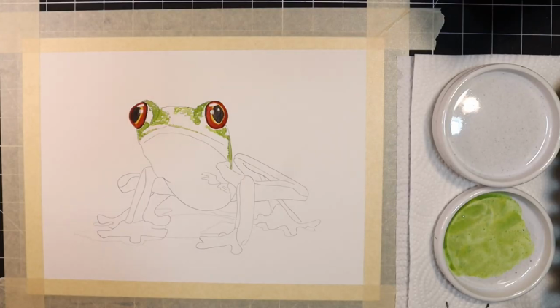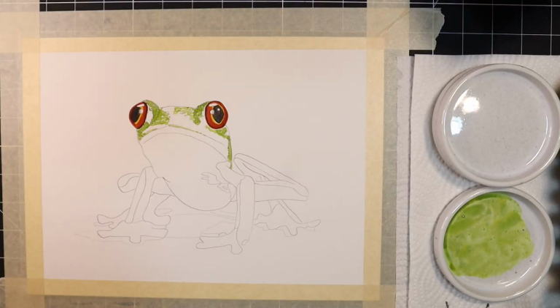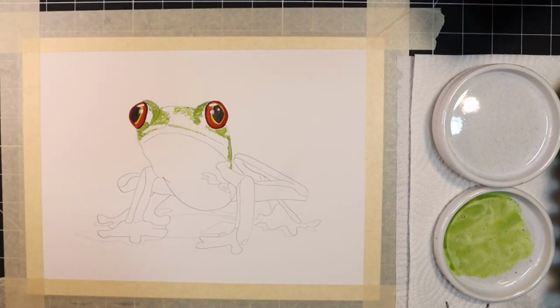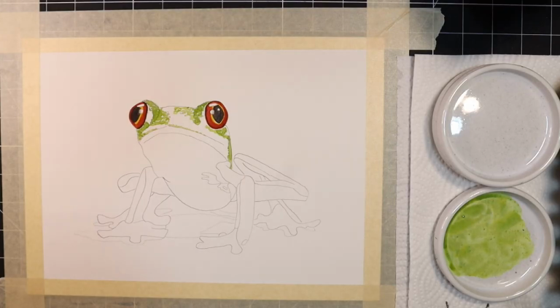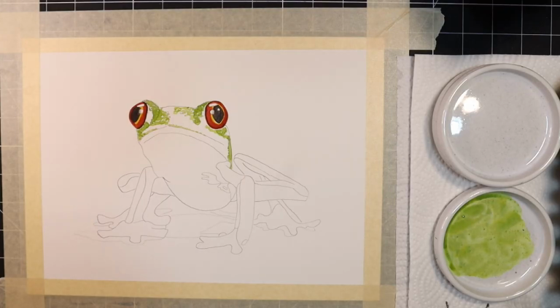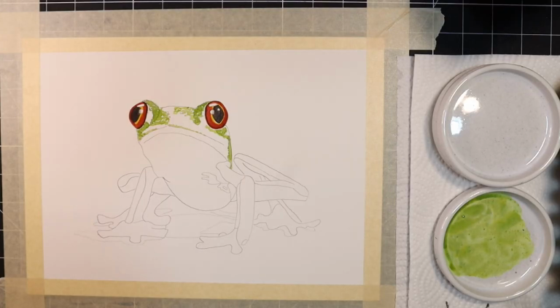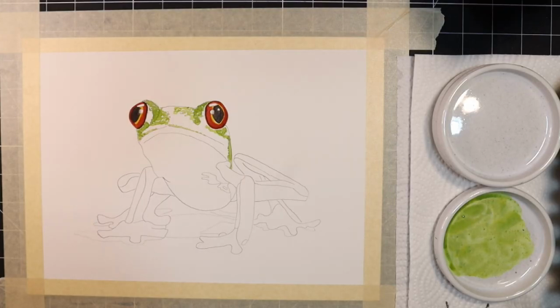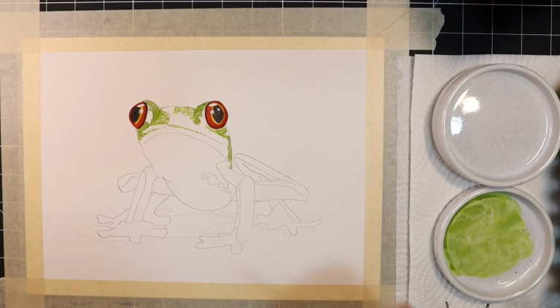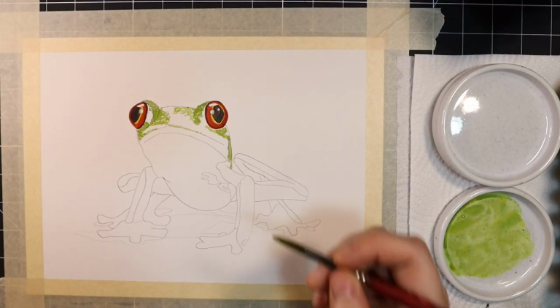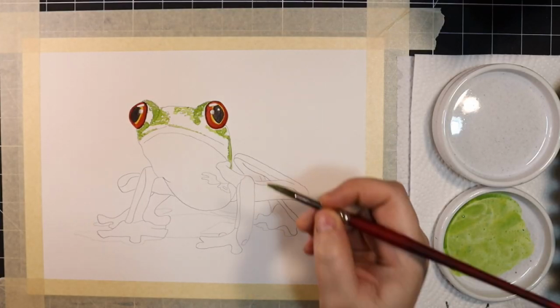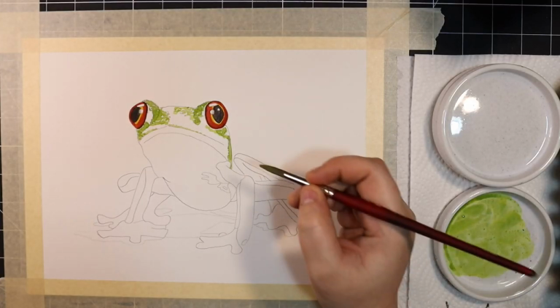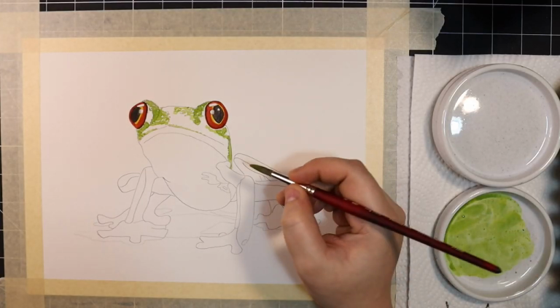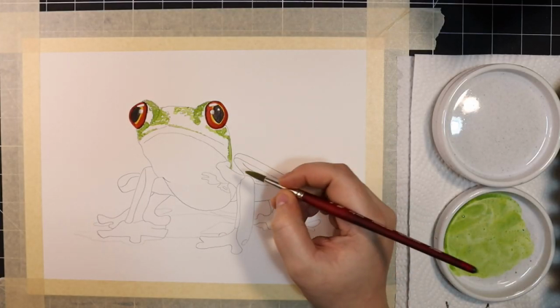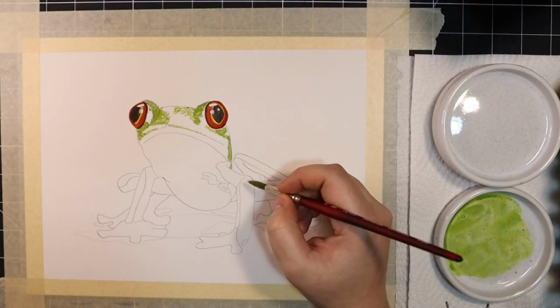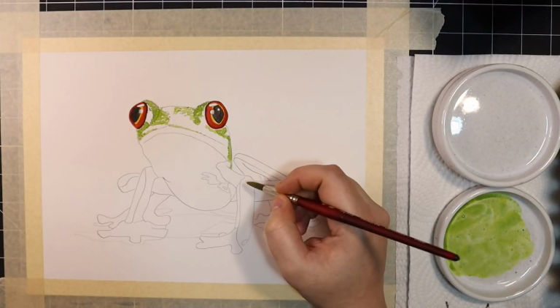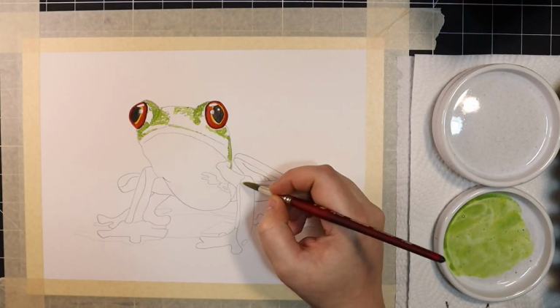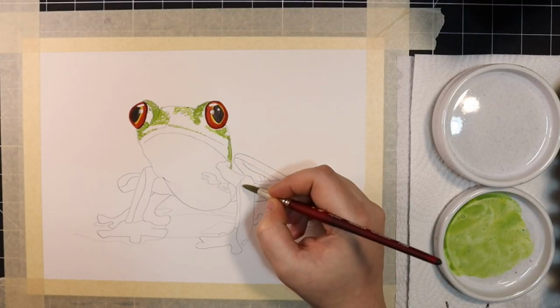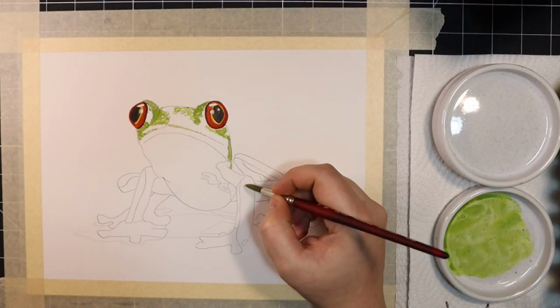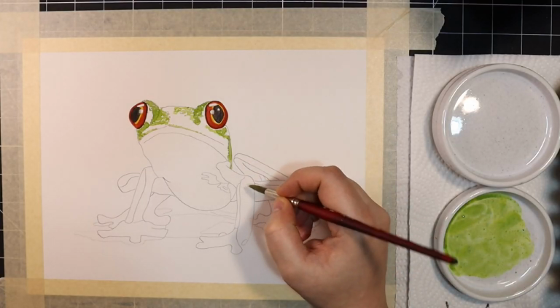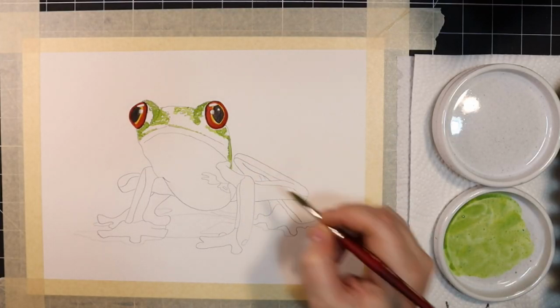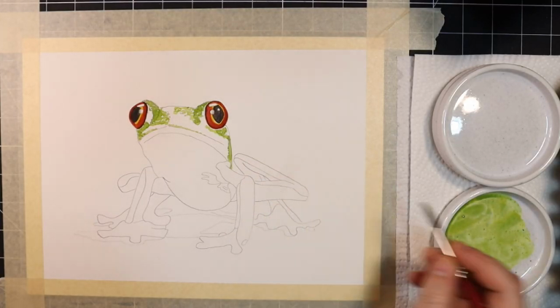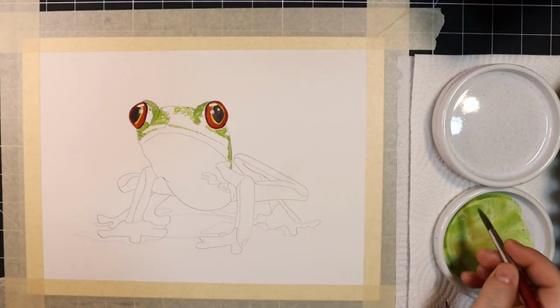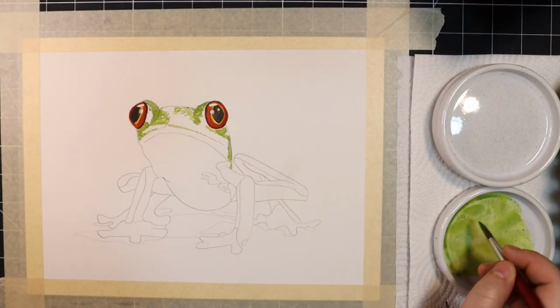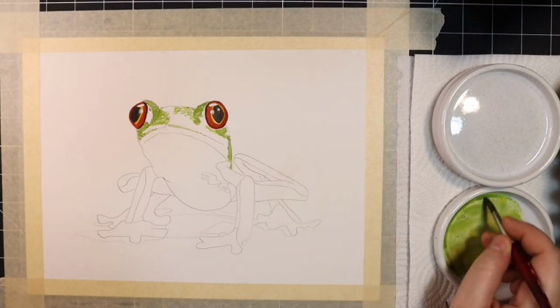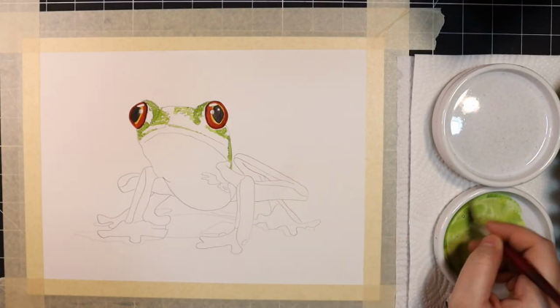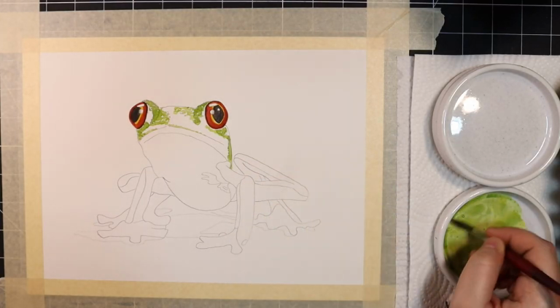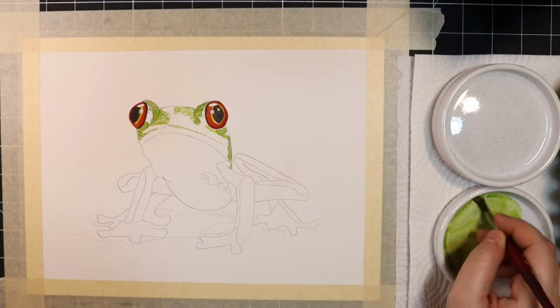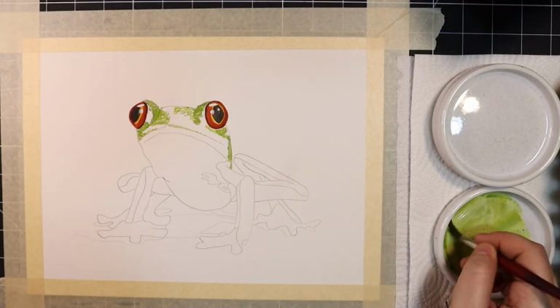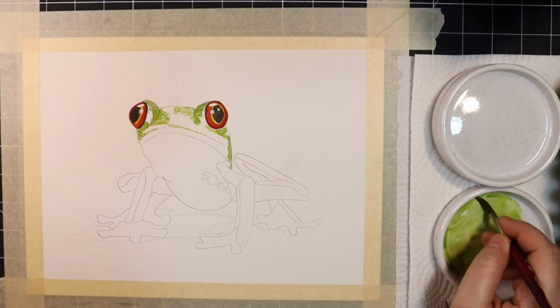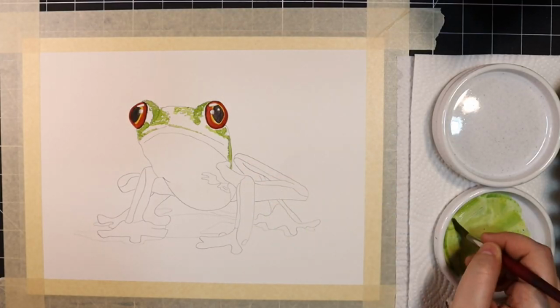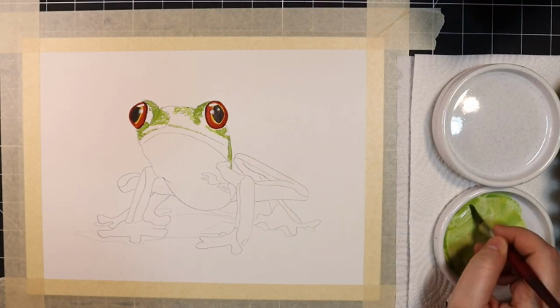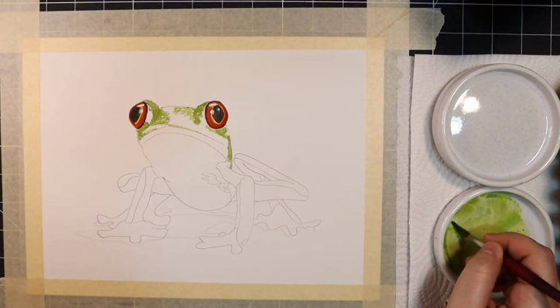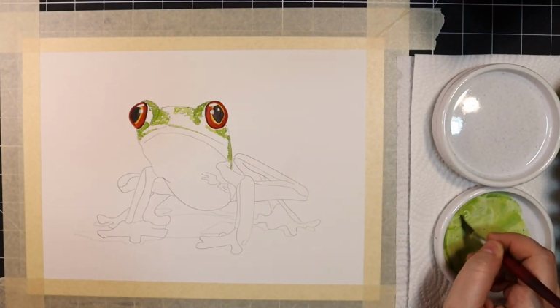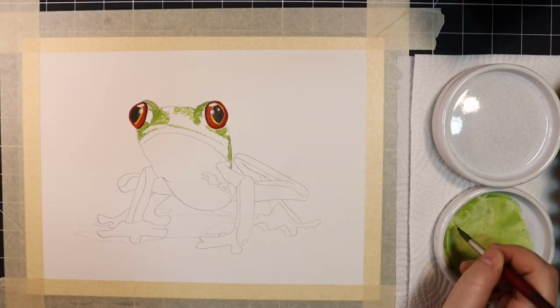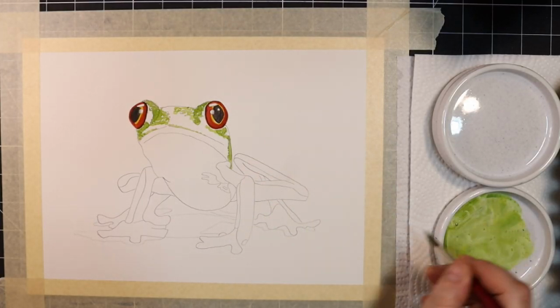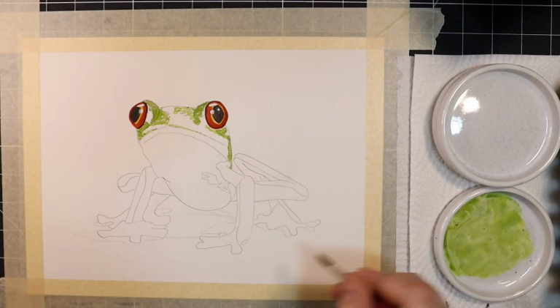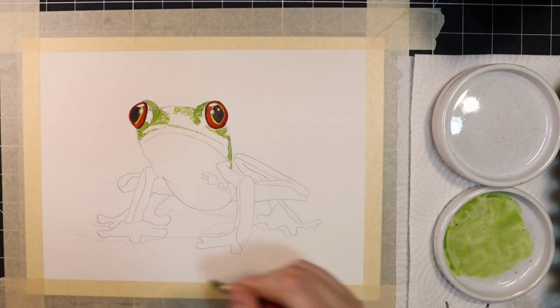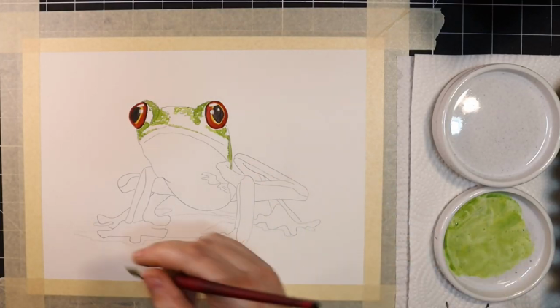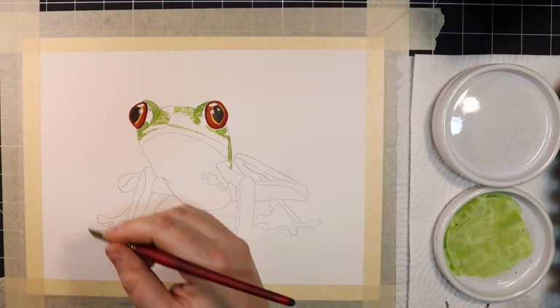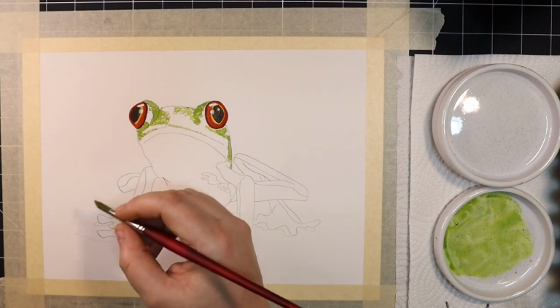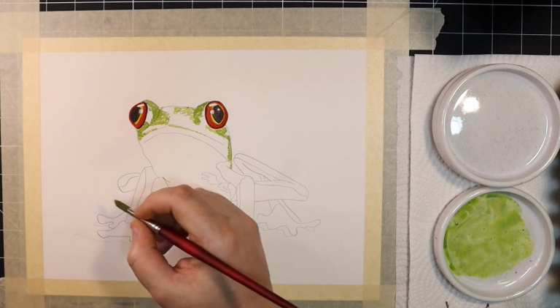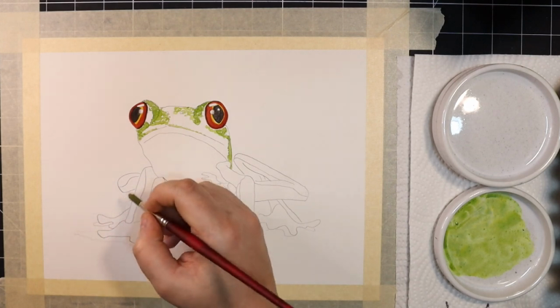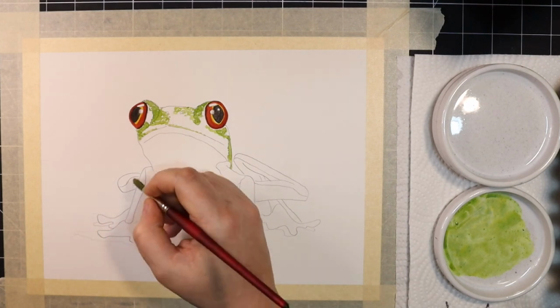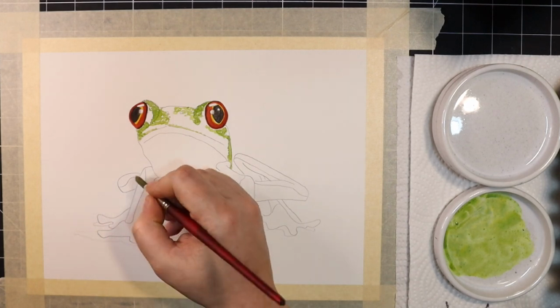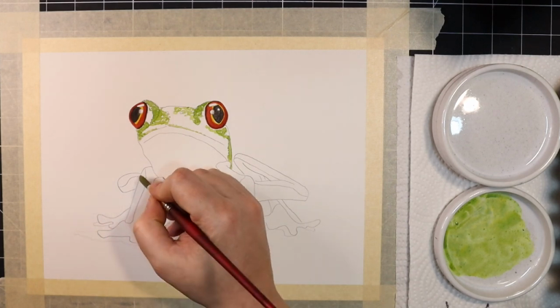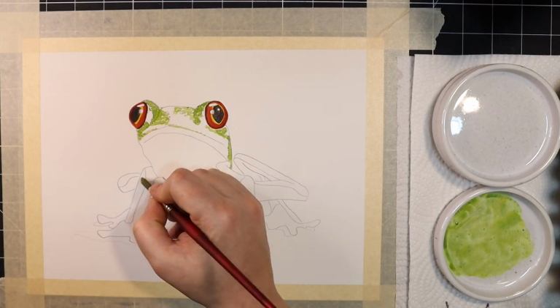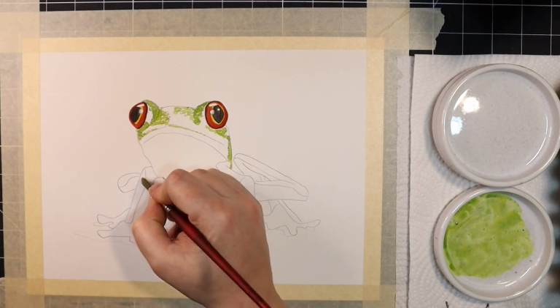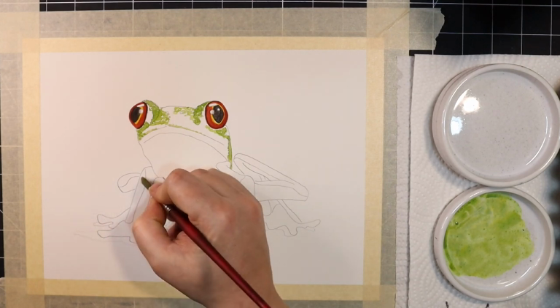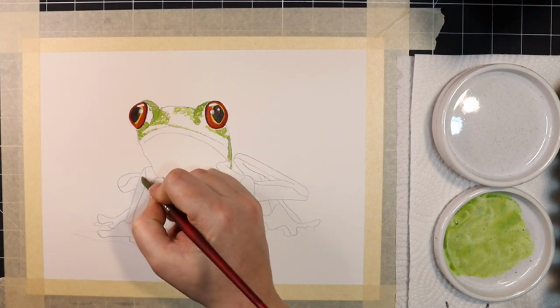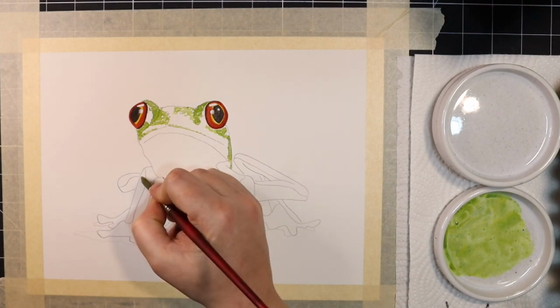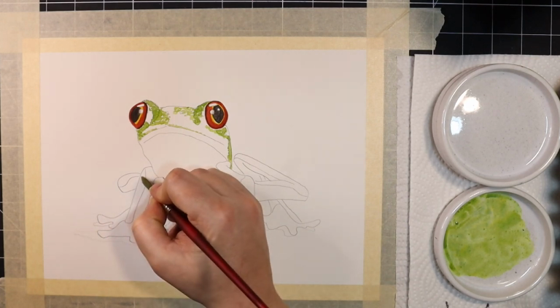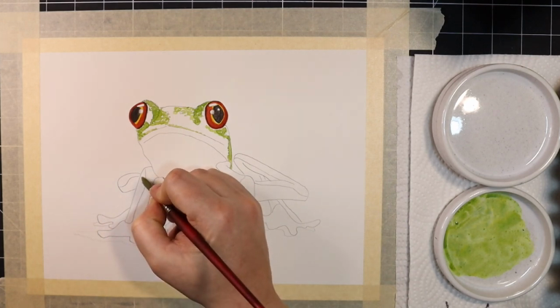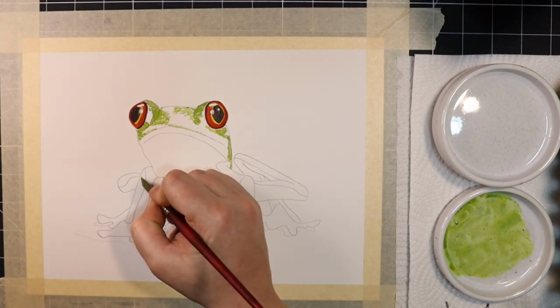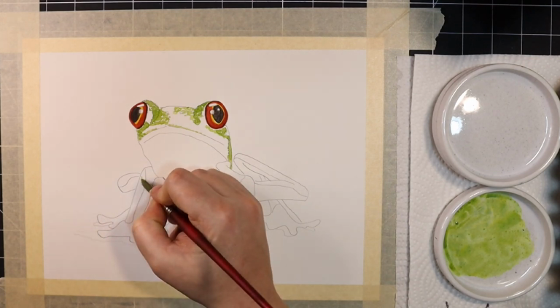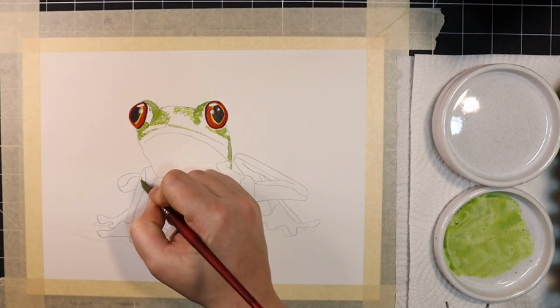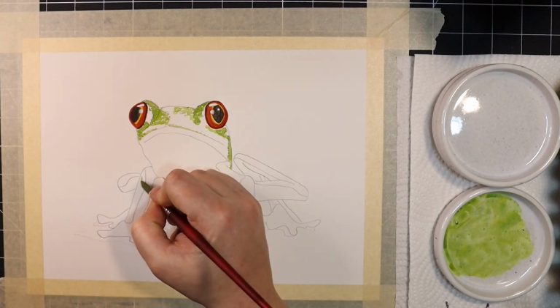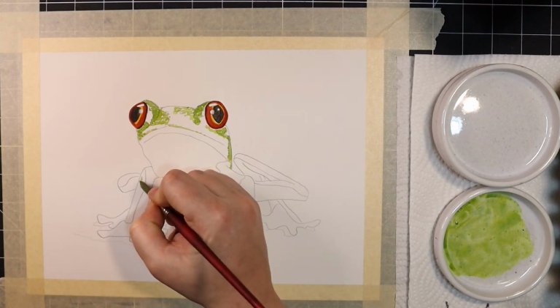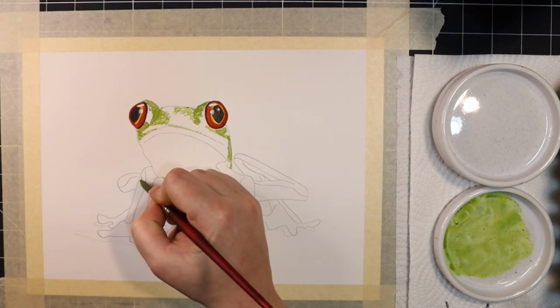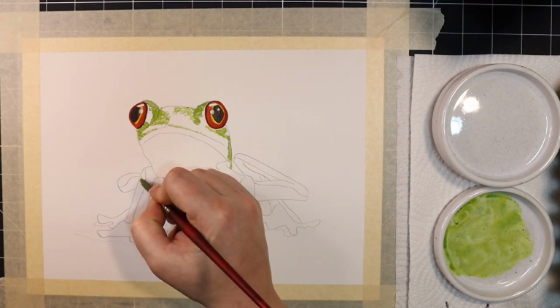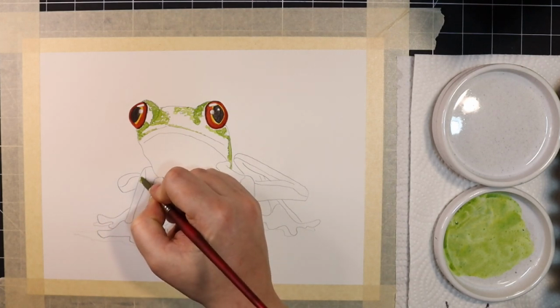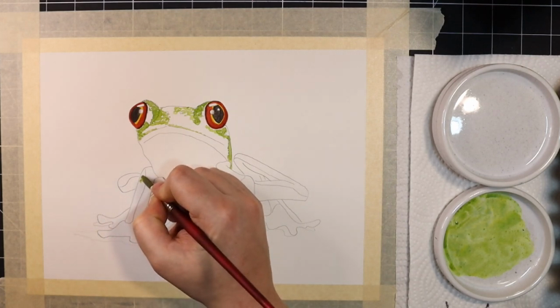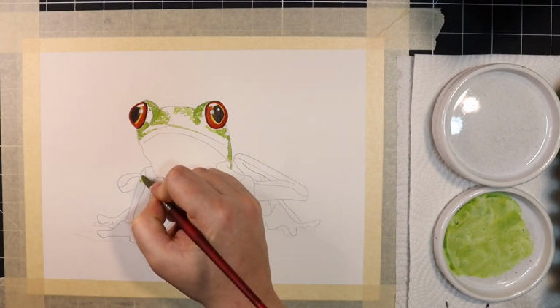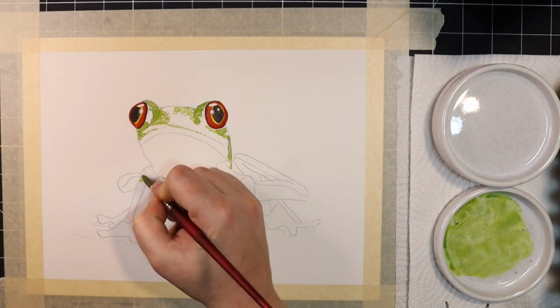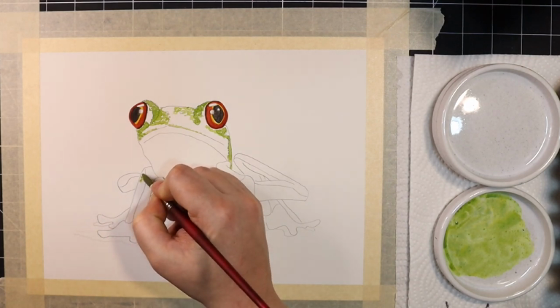From here, I'm going to move down into the body and stipple this mixture in wherever I see texture, specifically on the frog's legs.